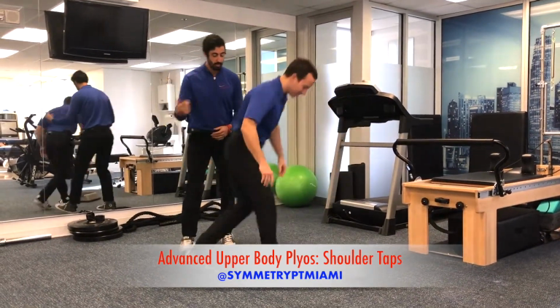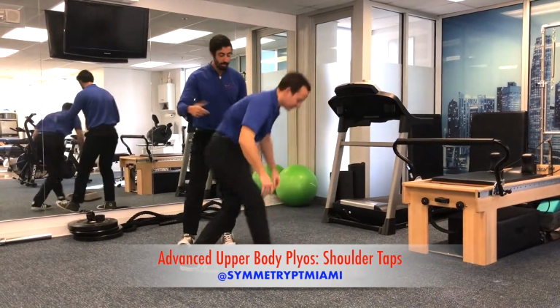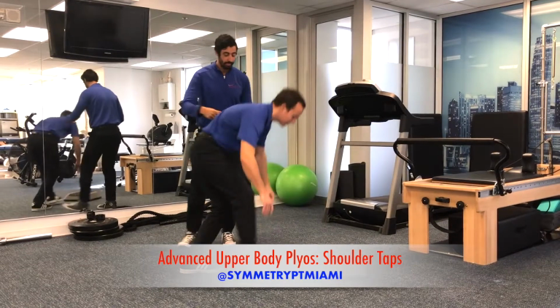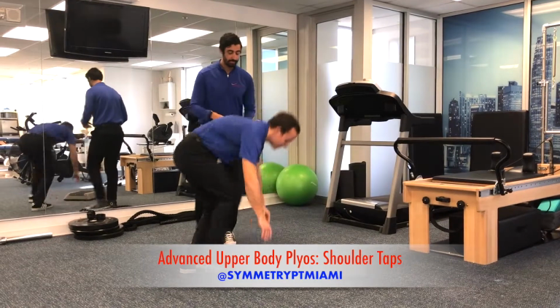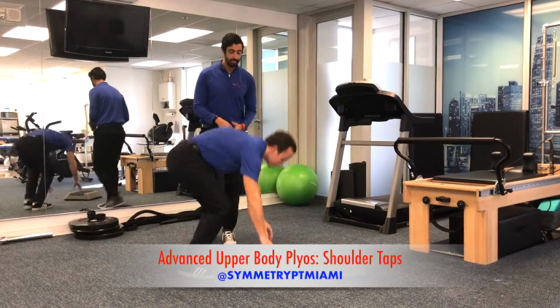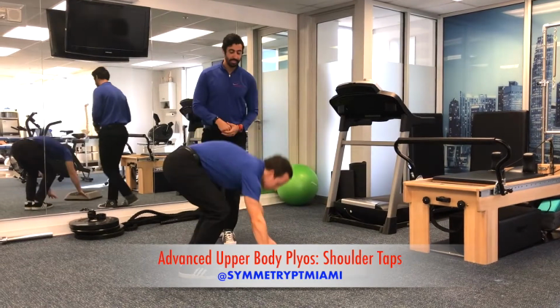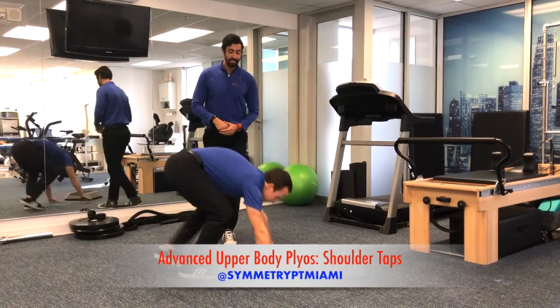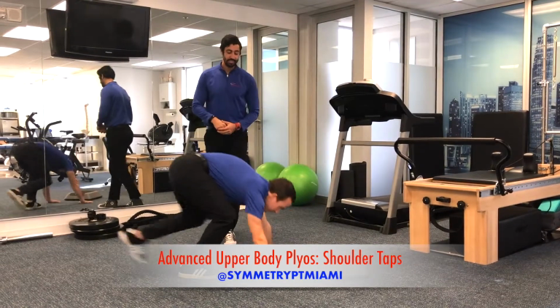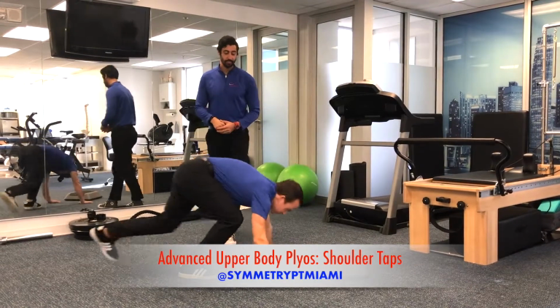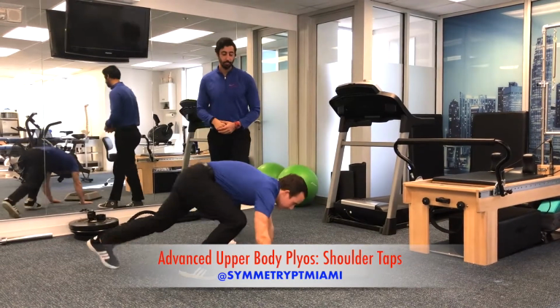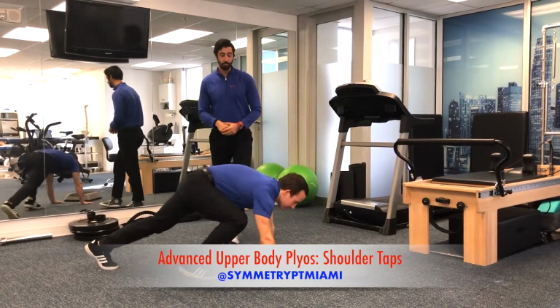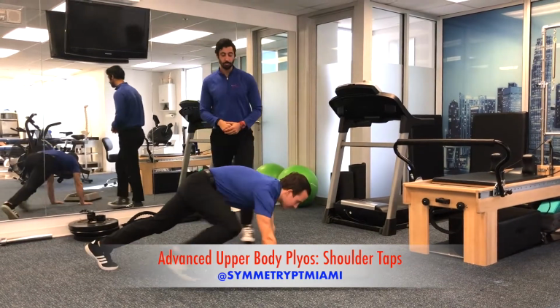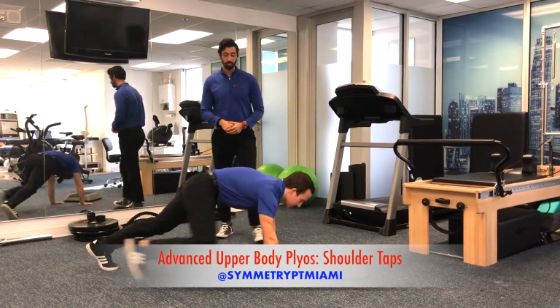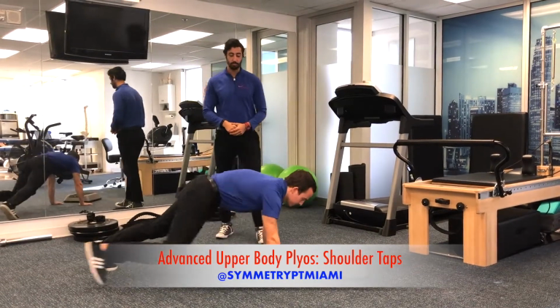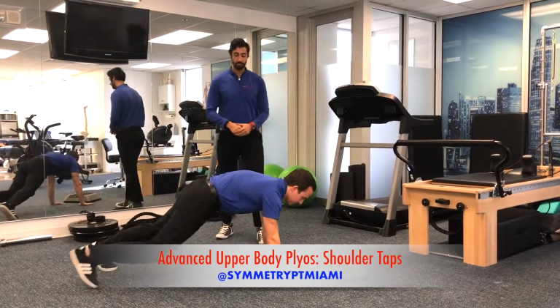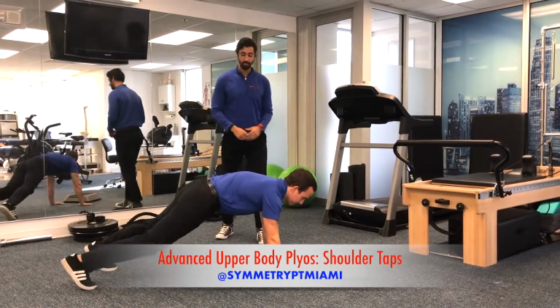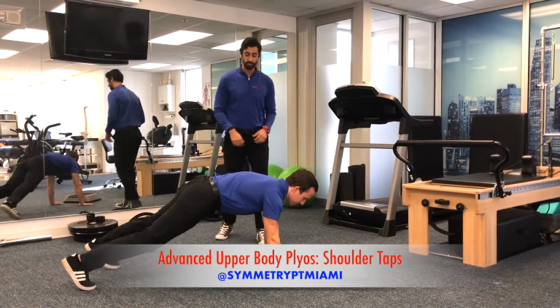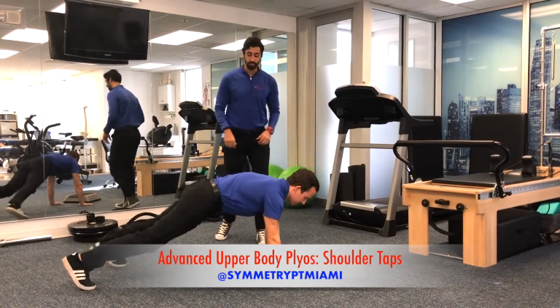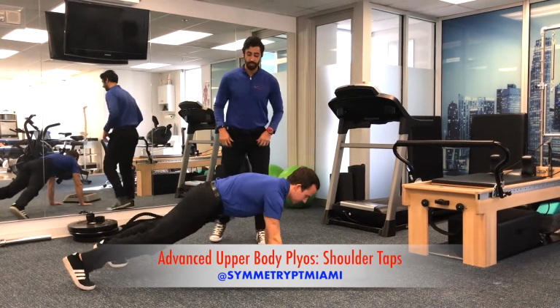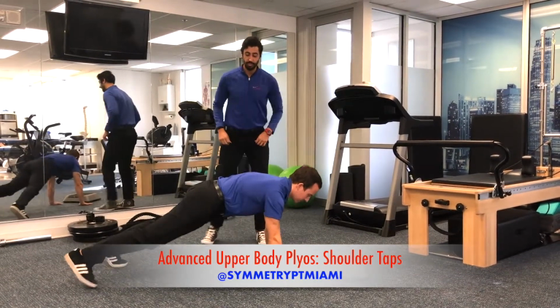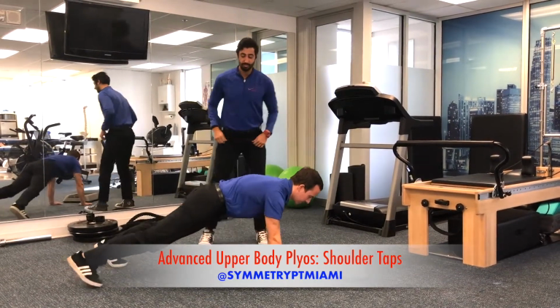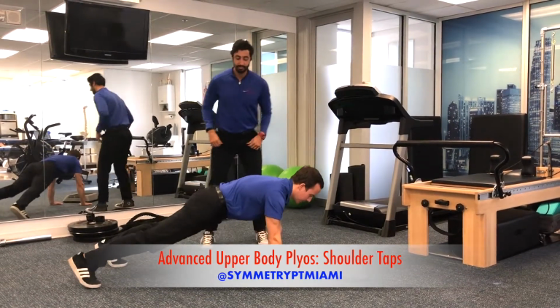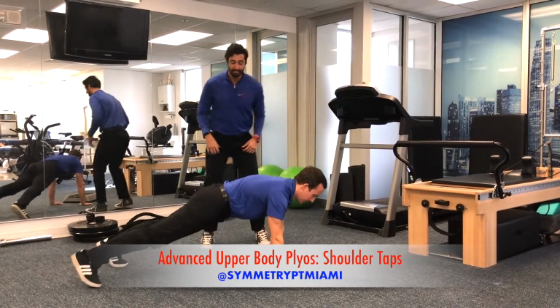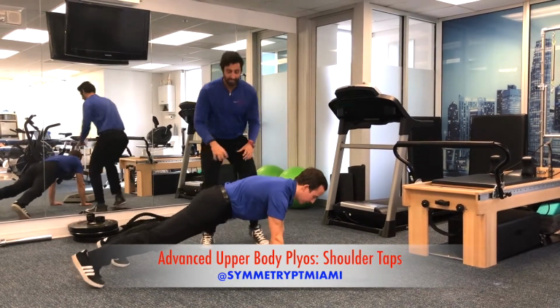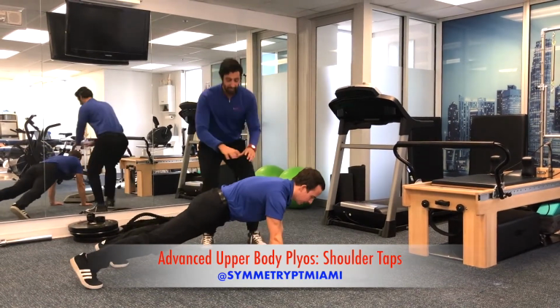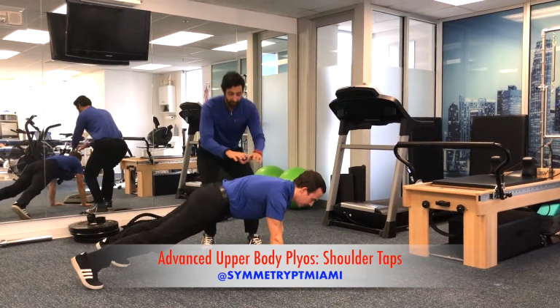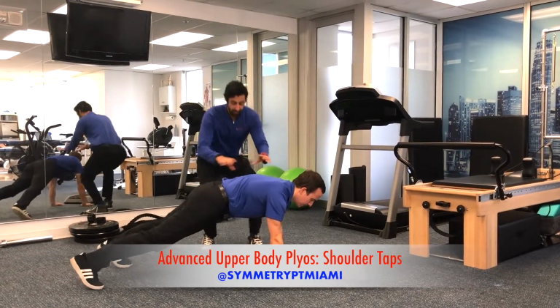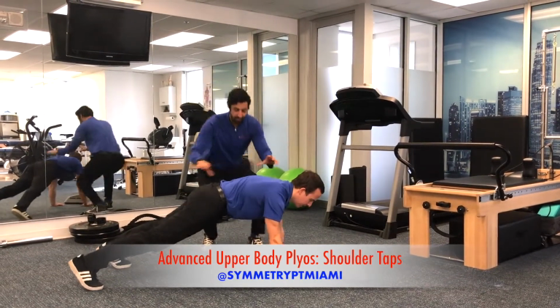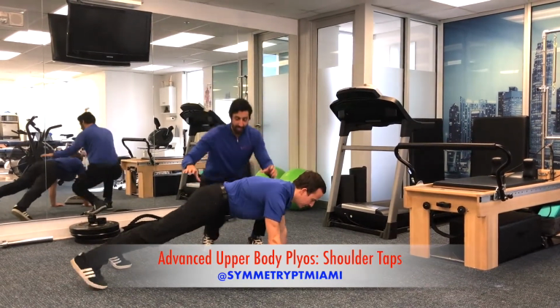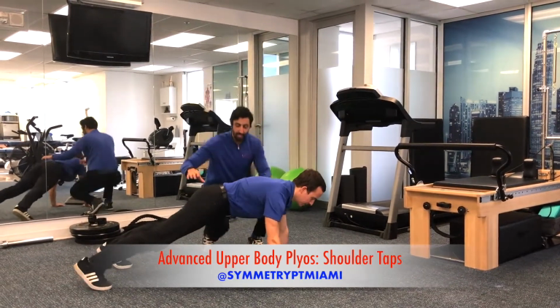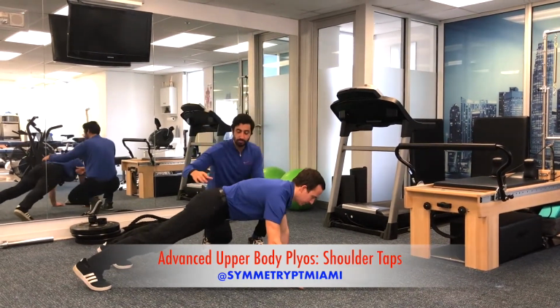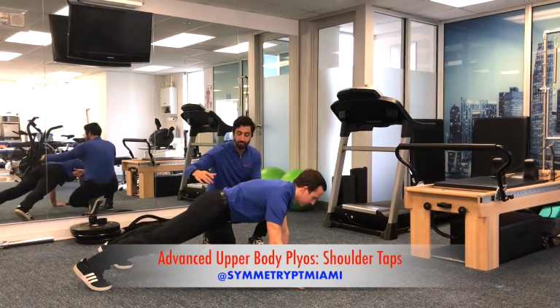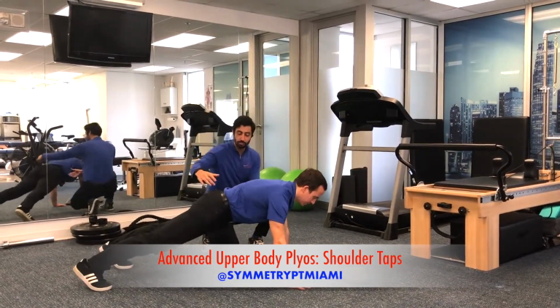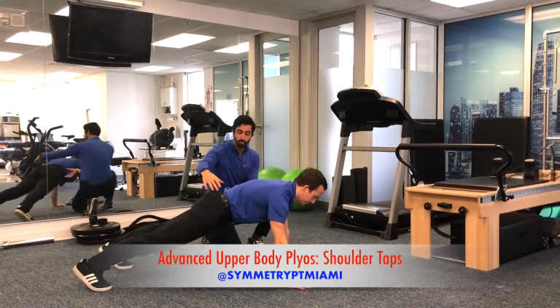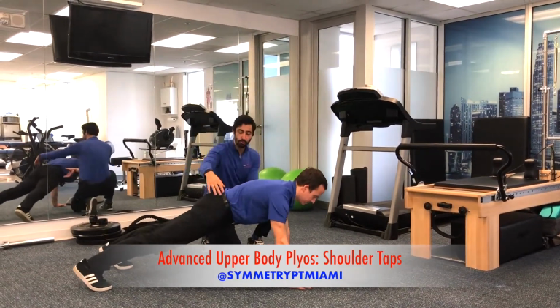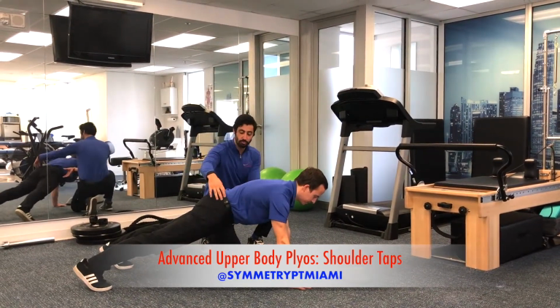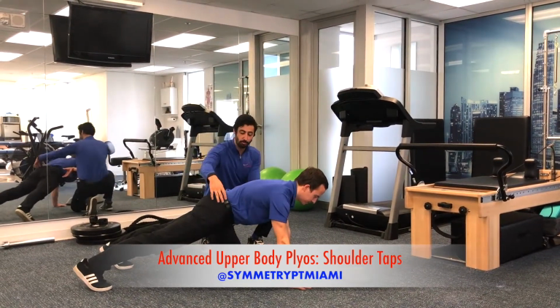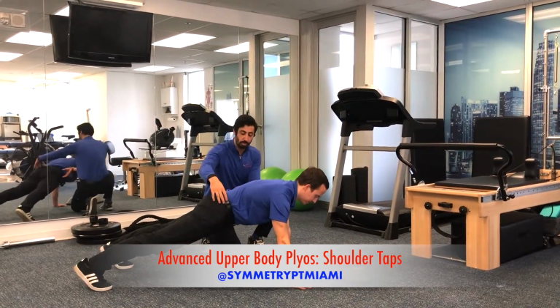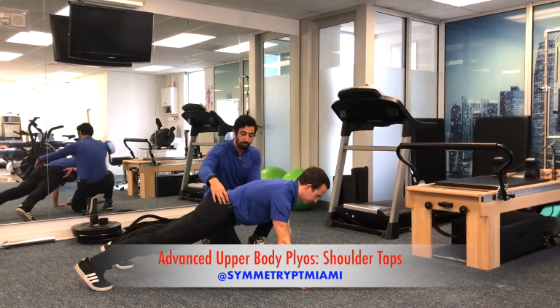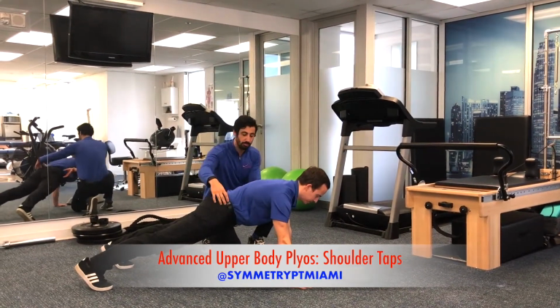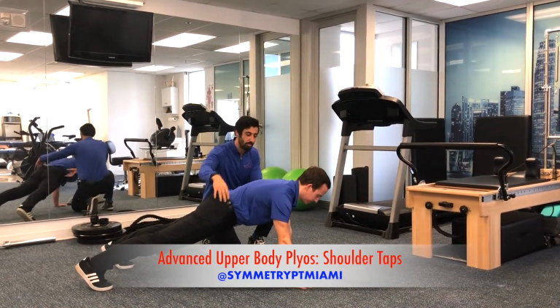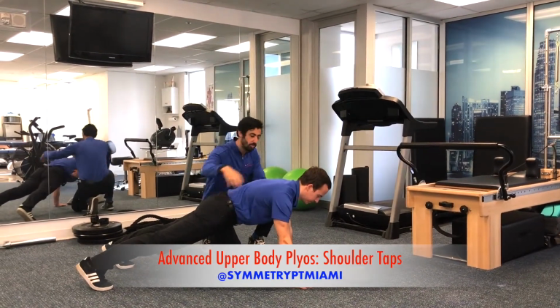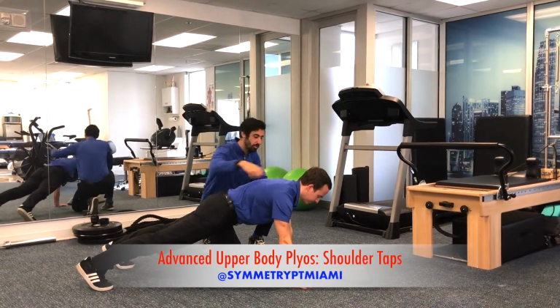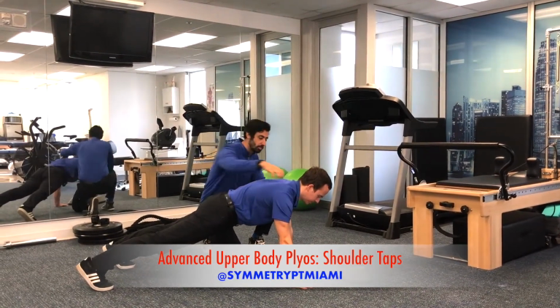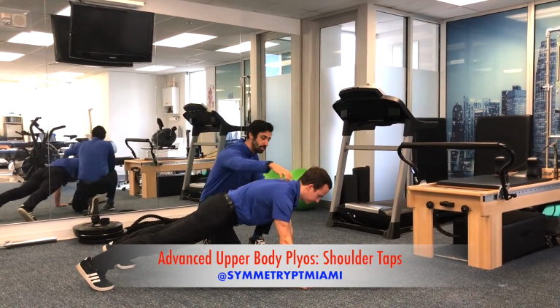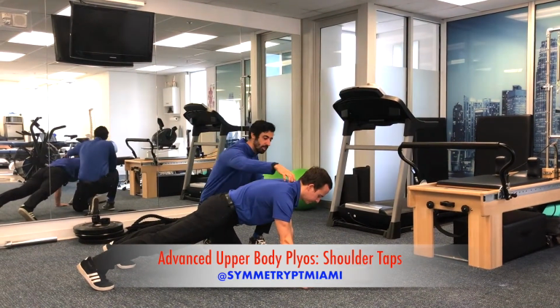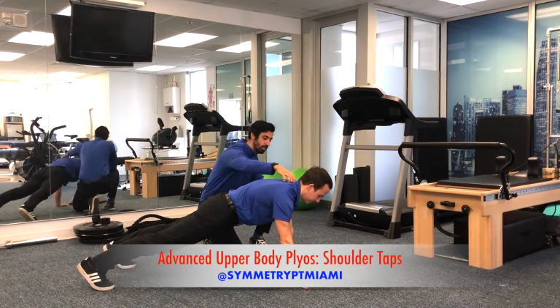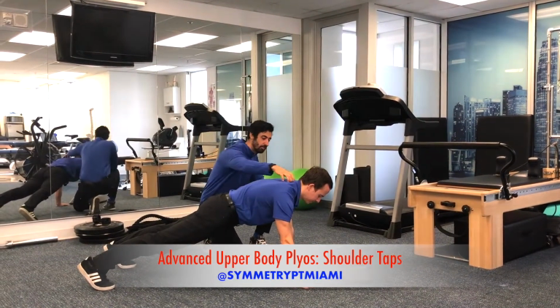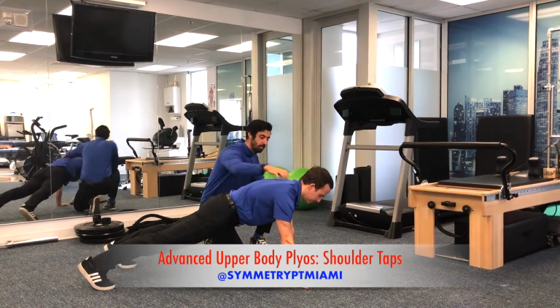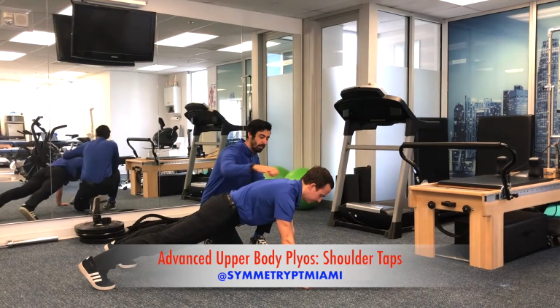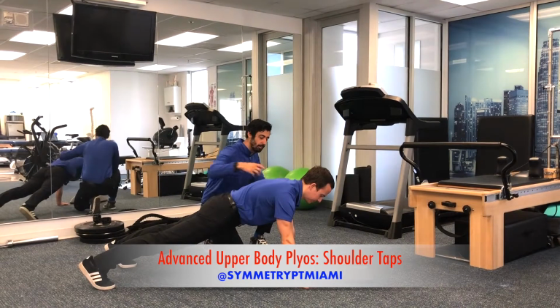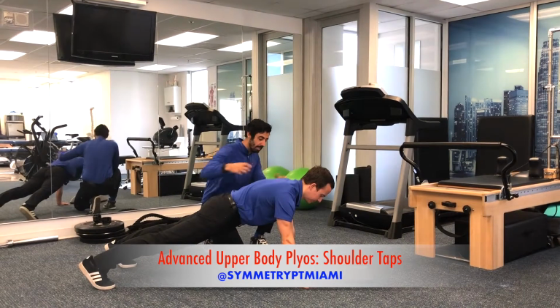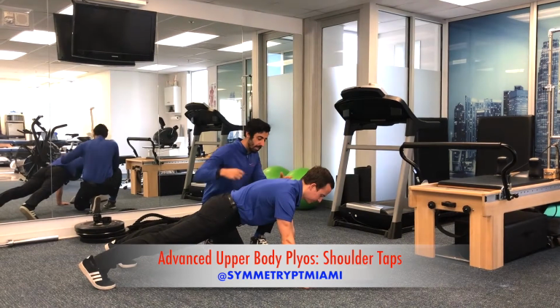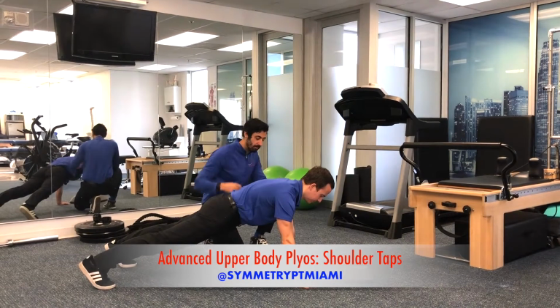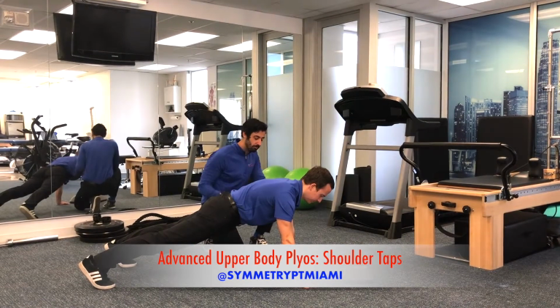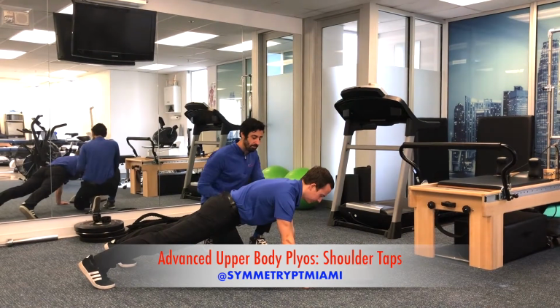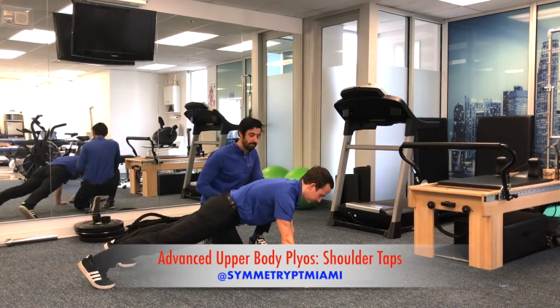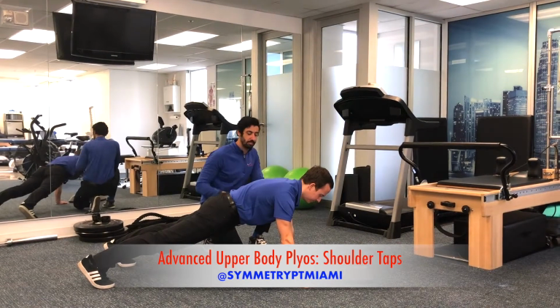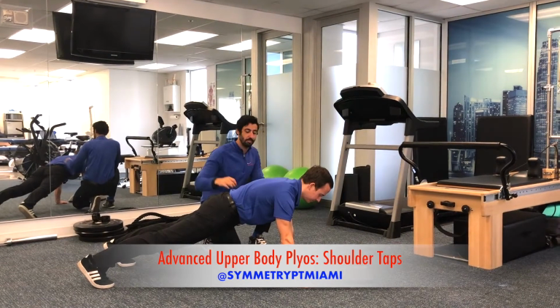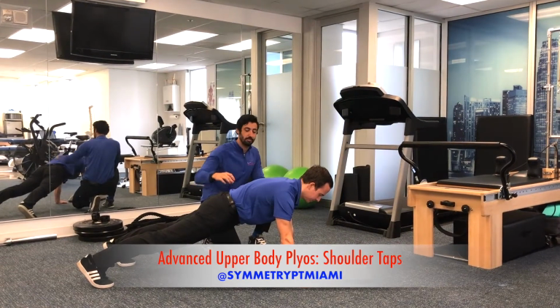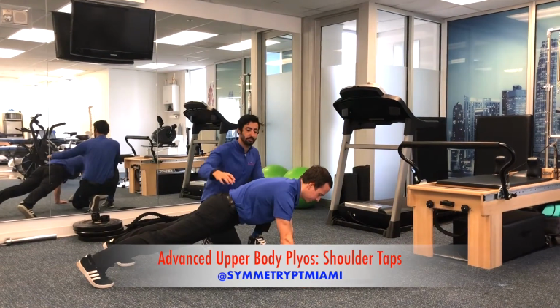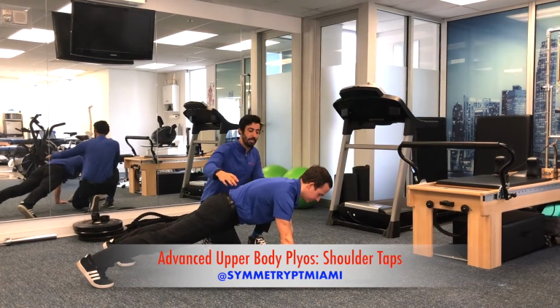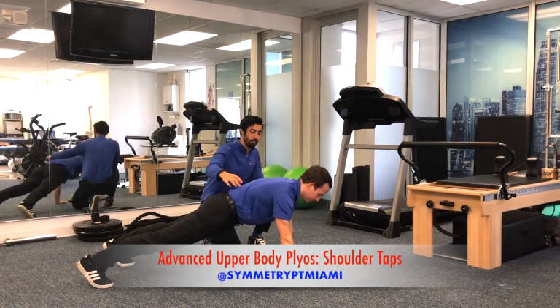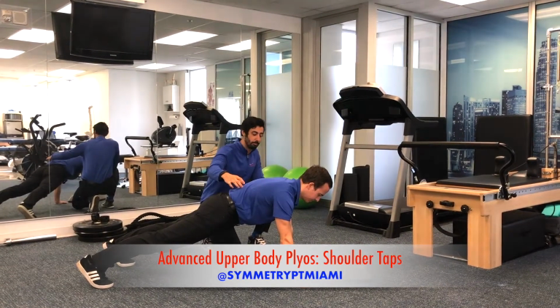So he's going to get into a push-up position. He's going to keep that nice neutral spine position. Chin is tucked. Everything is nice and stable.